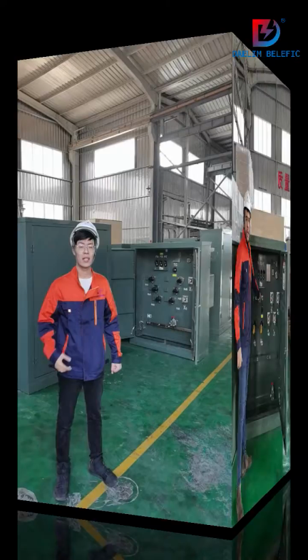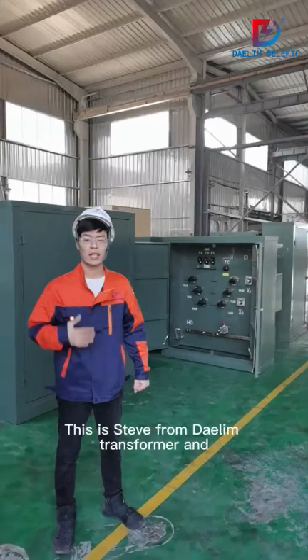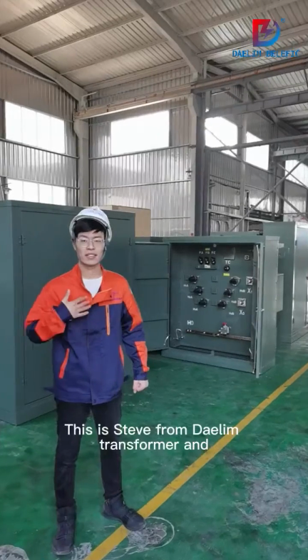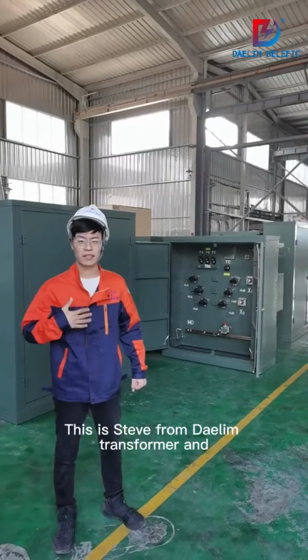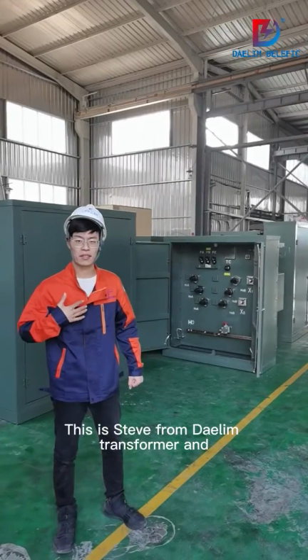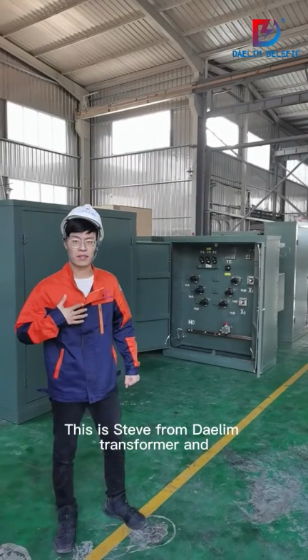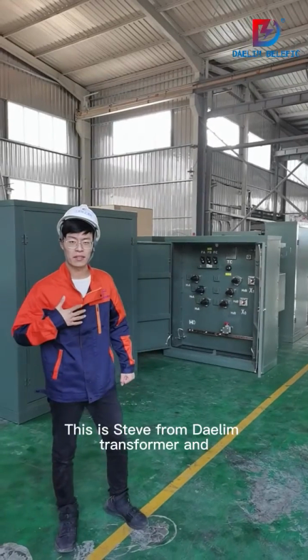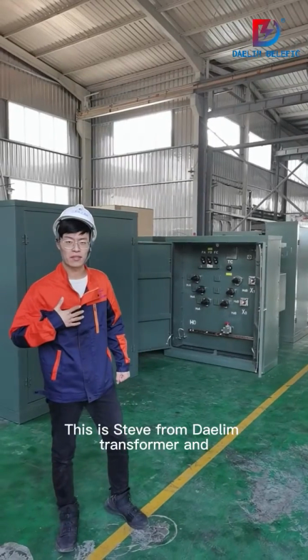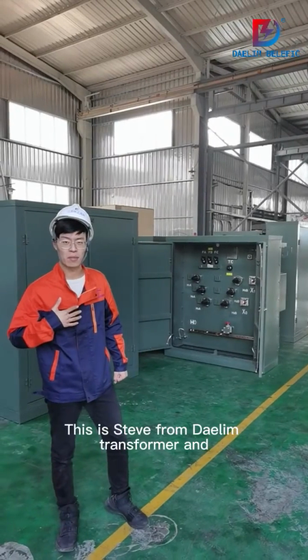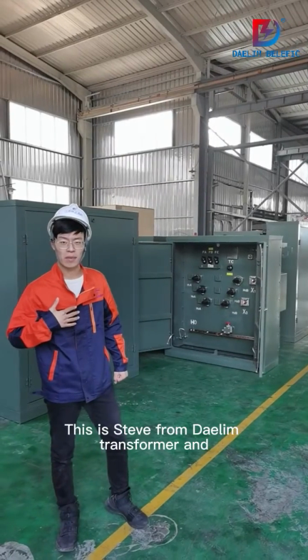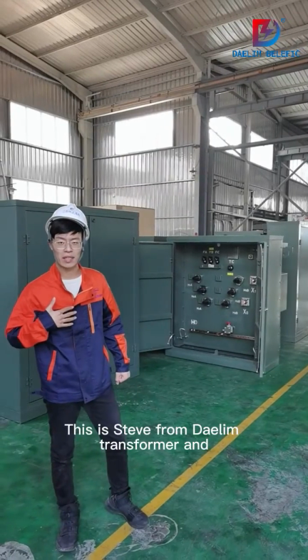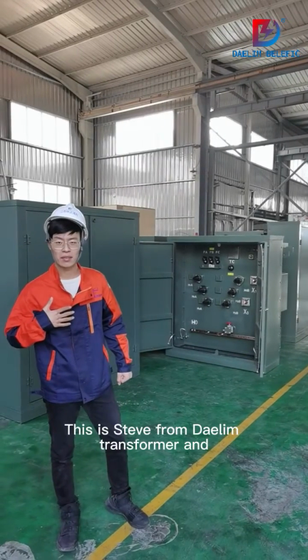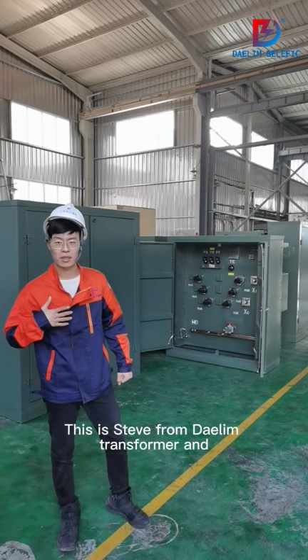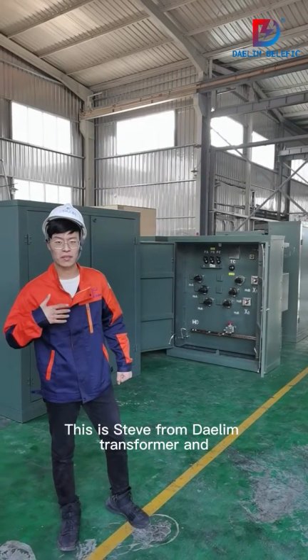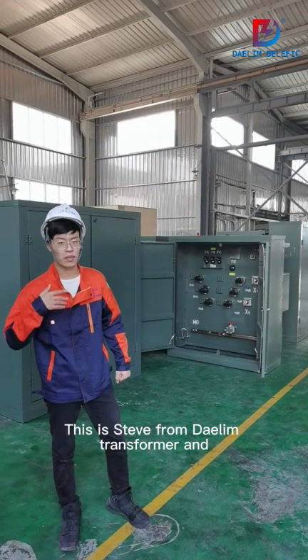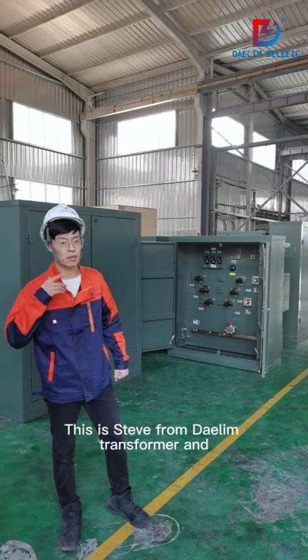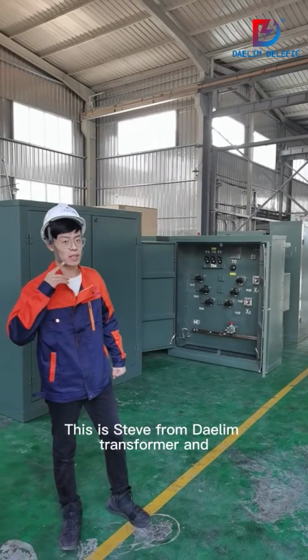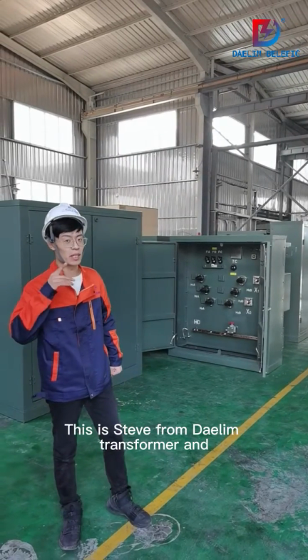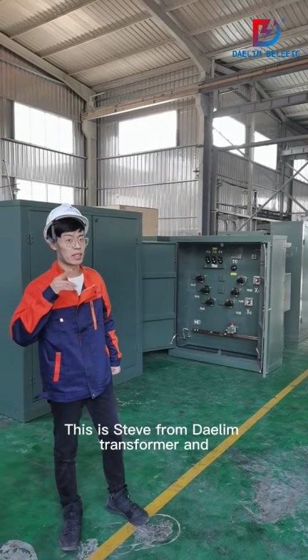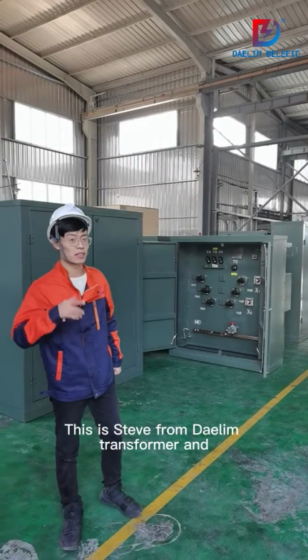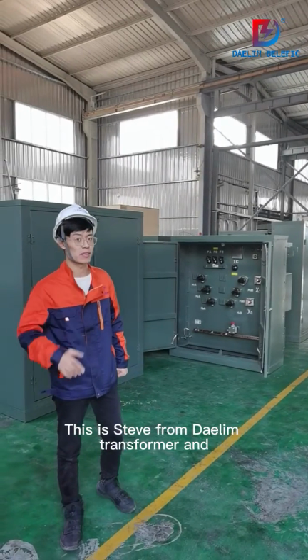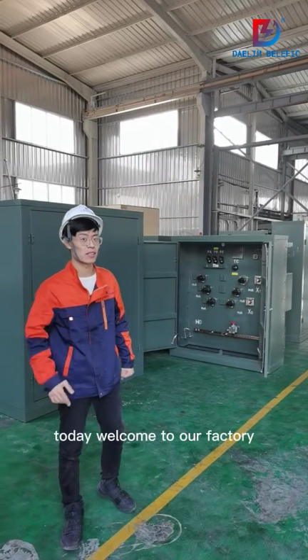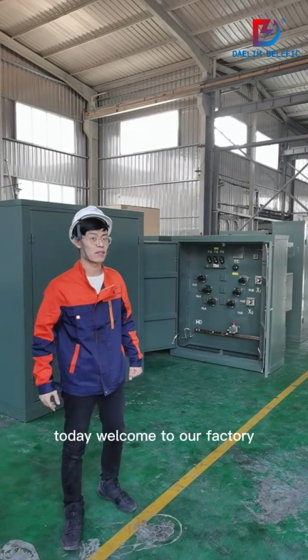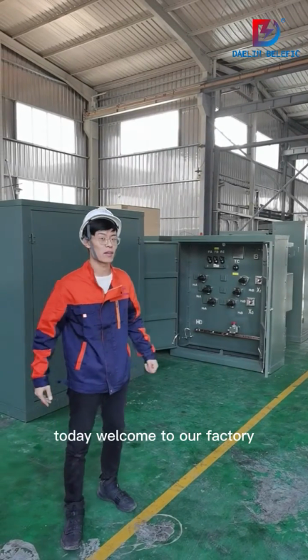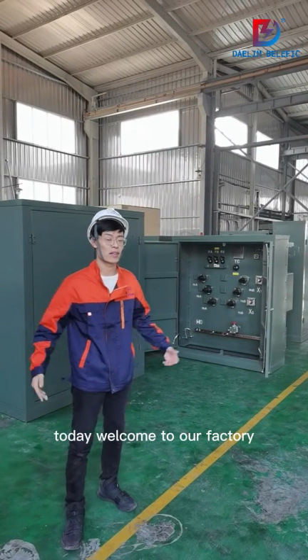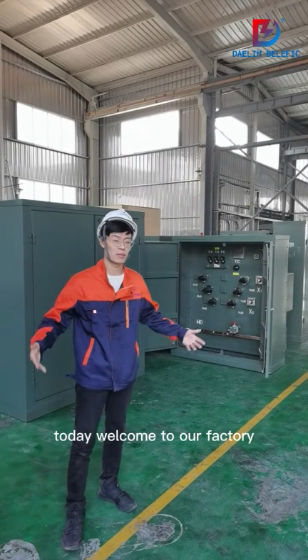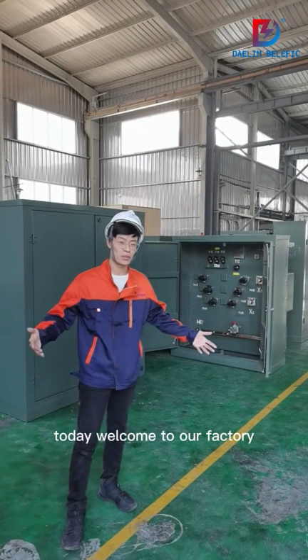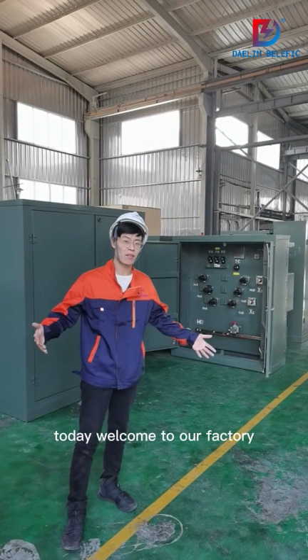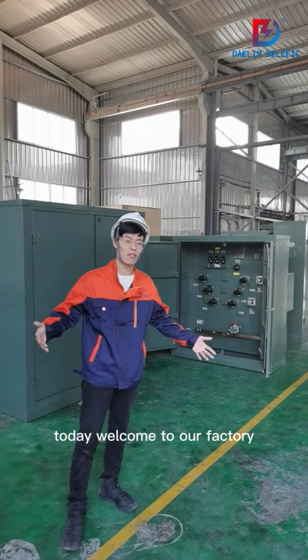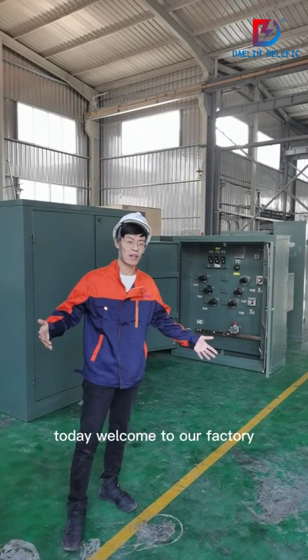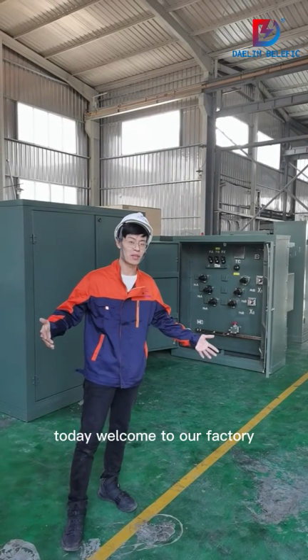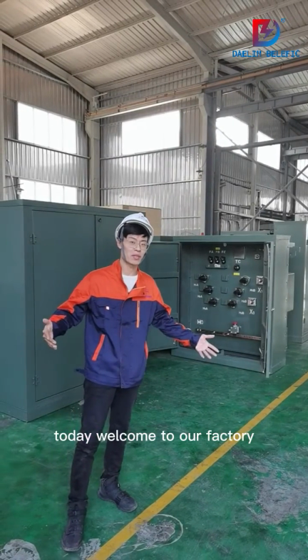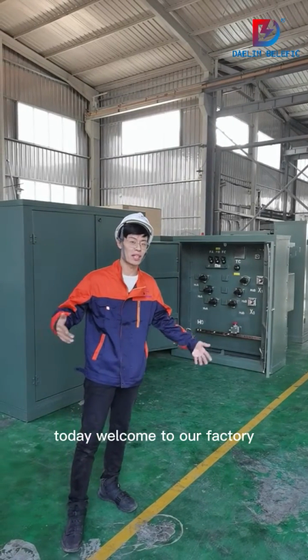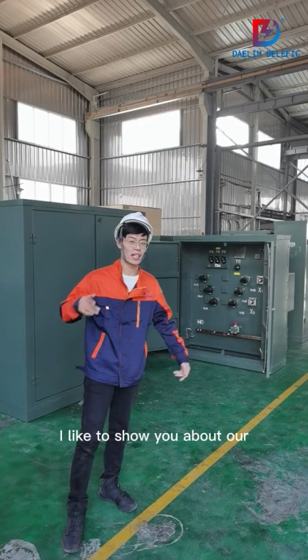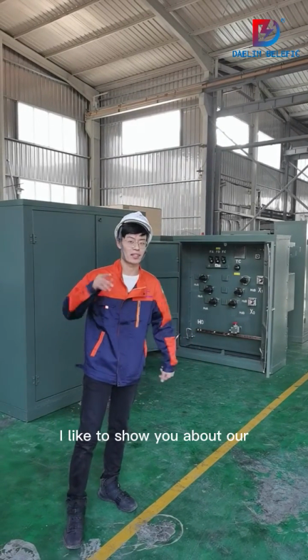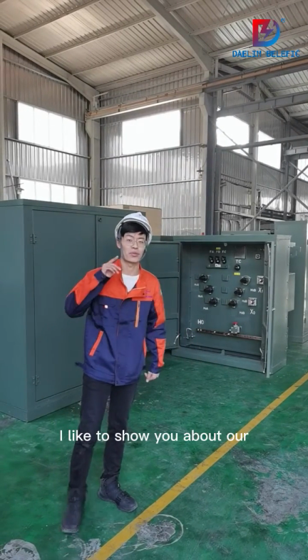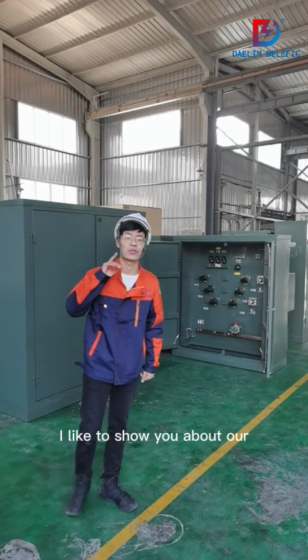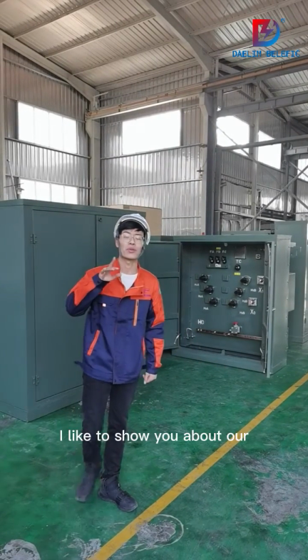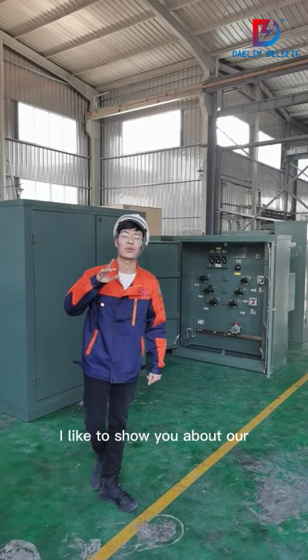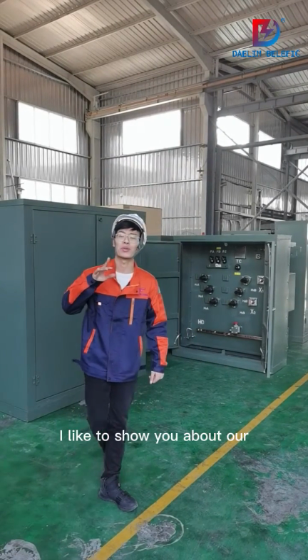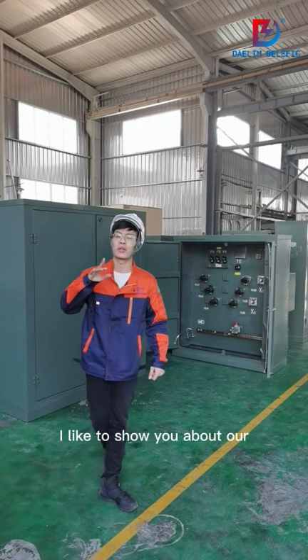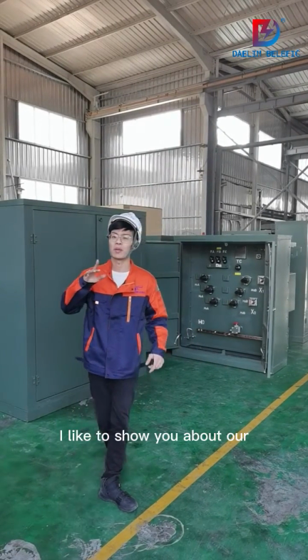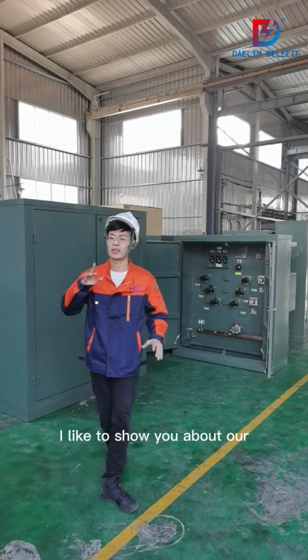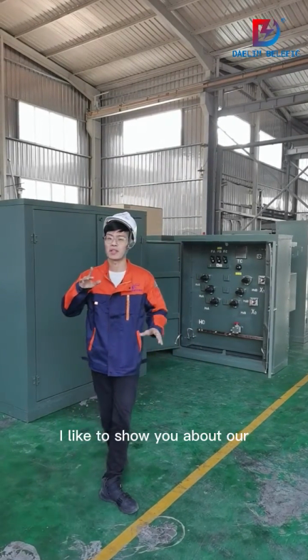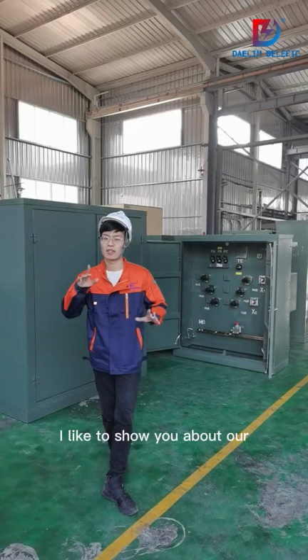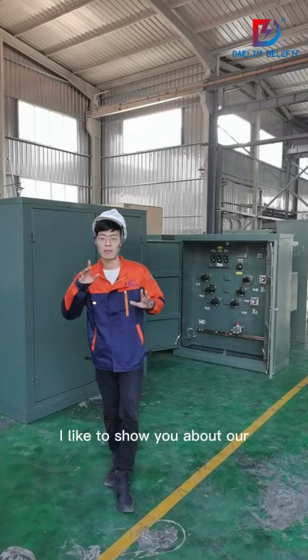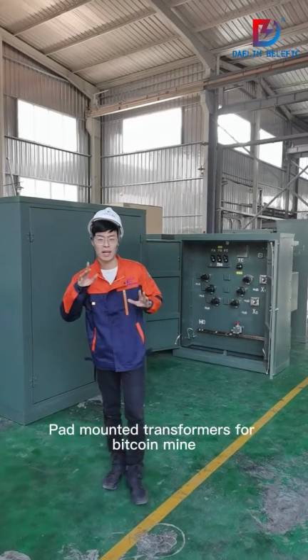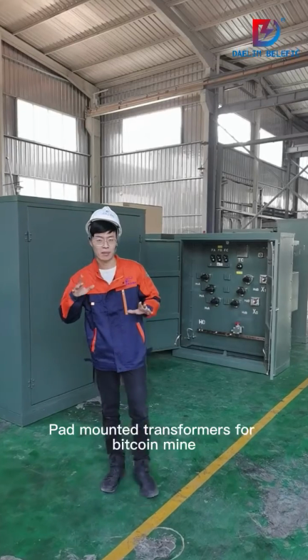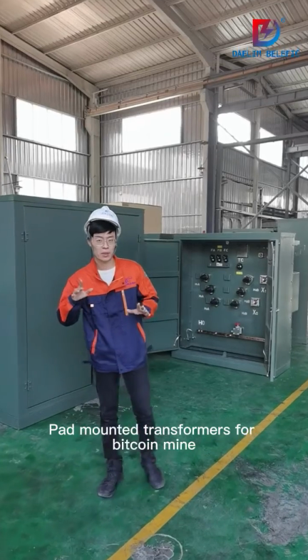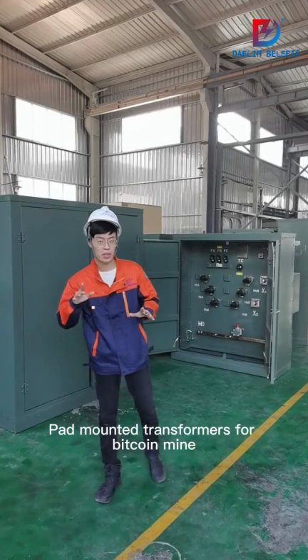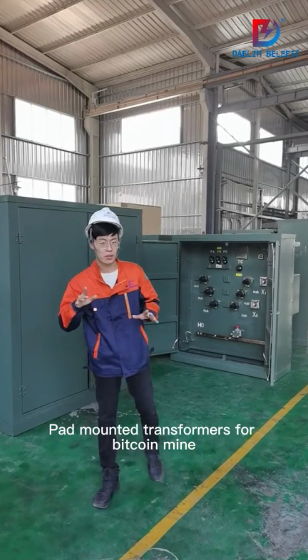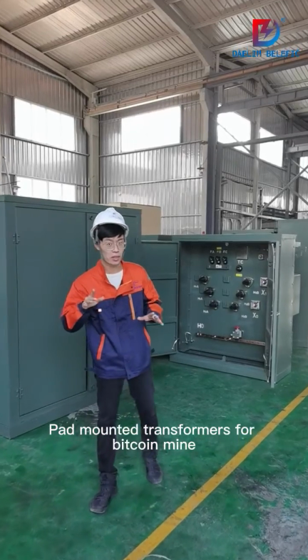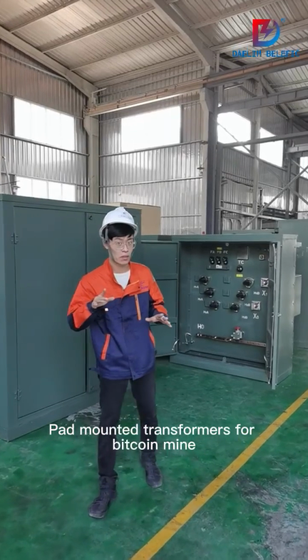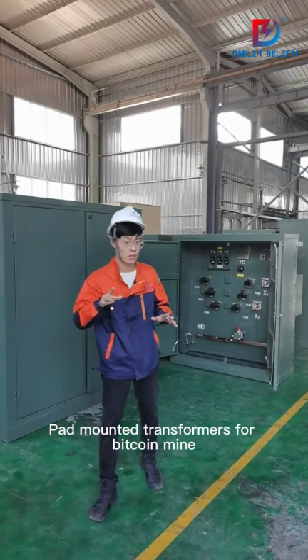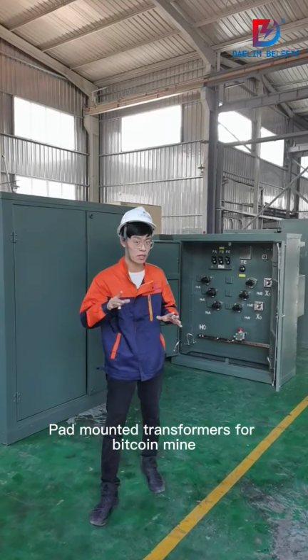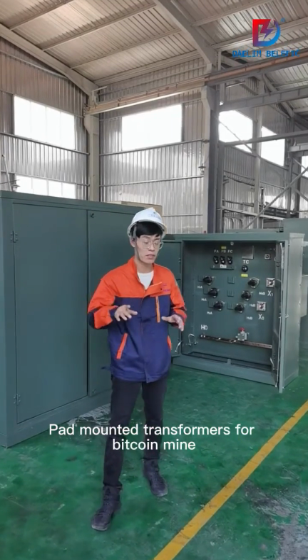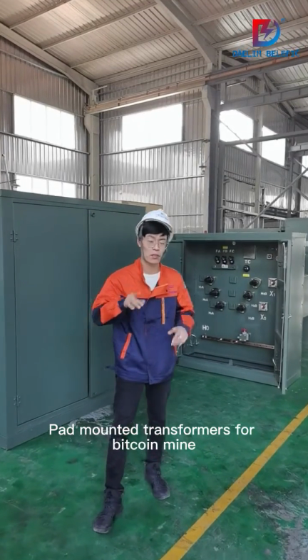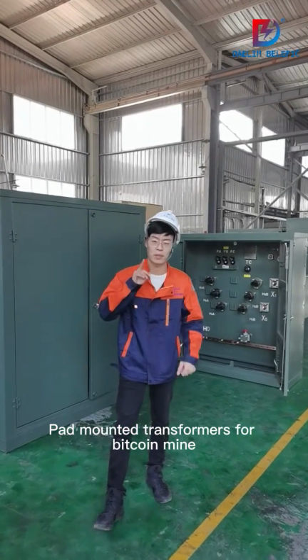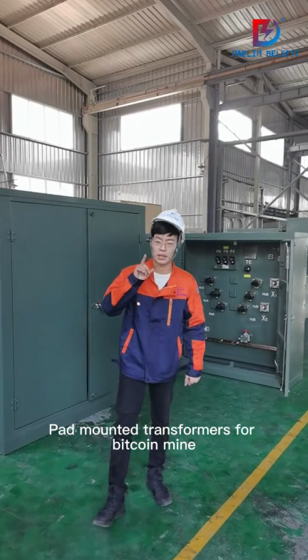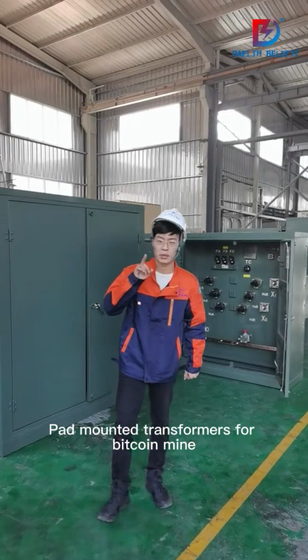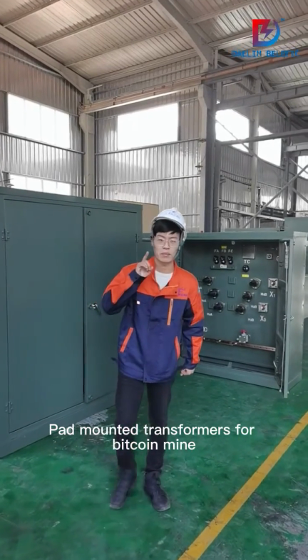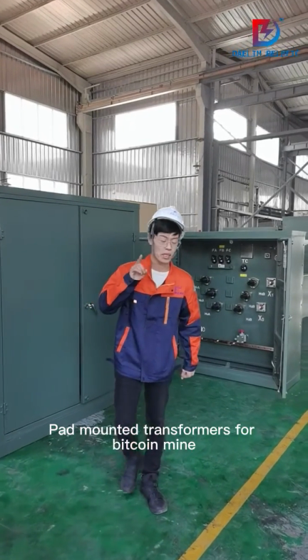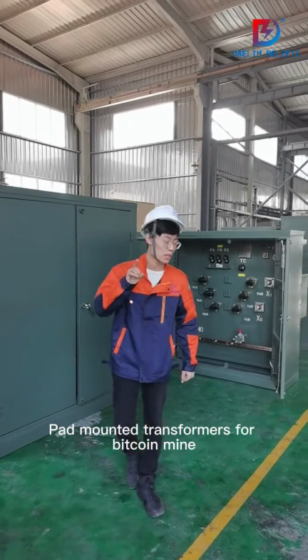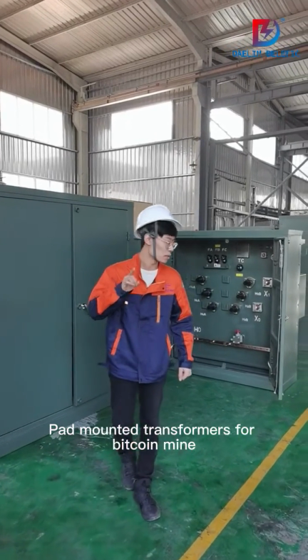Hi, this is Steve from Diamond Transformers. And today, welcome to our factory. I'd like to show you our pad-mounted transformers for Bitcoin mining.